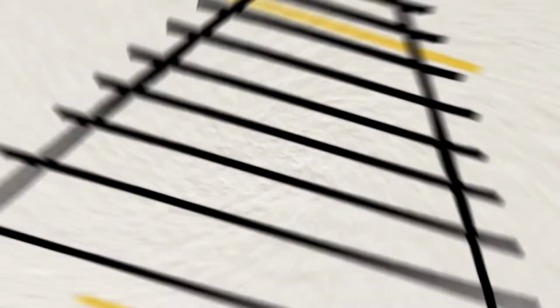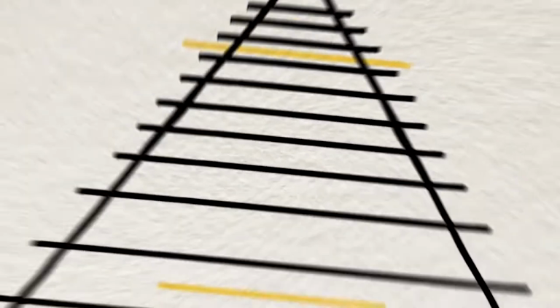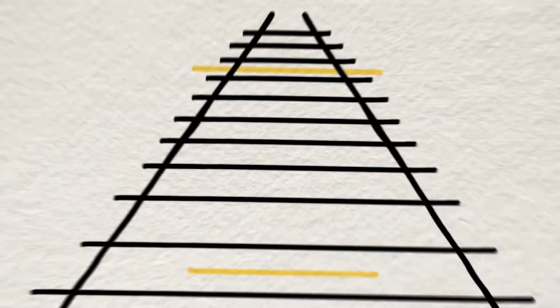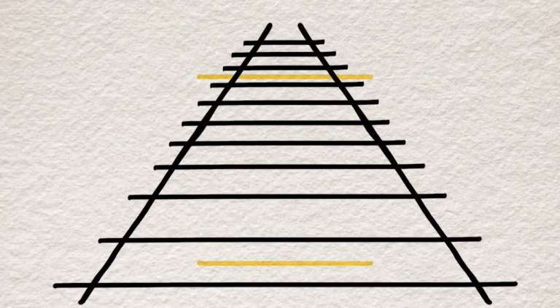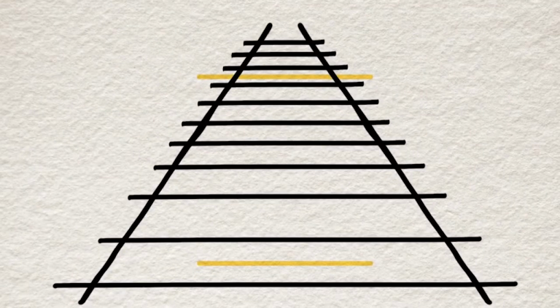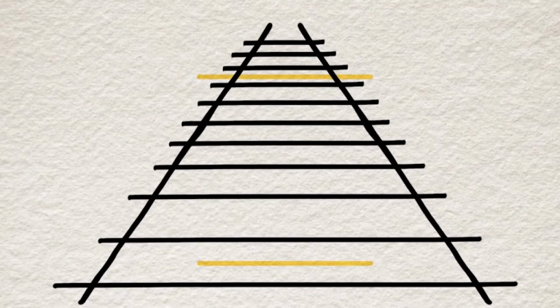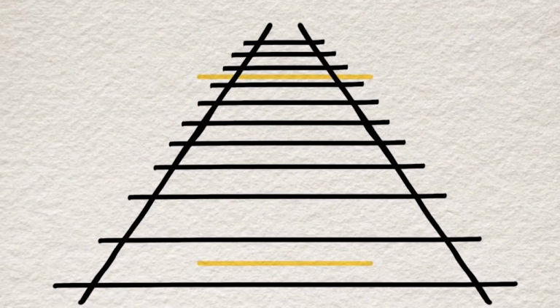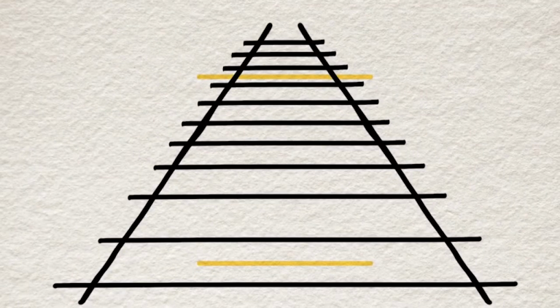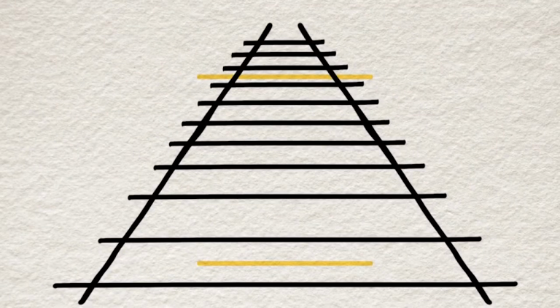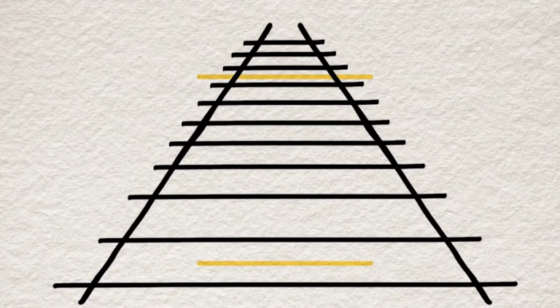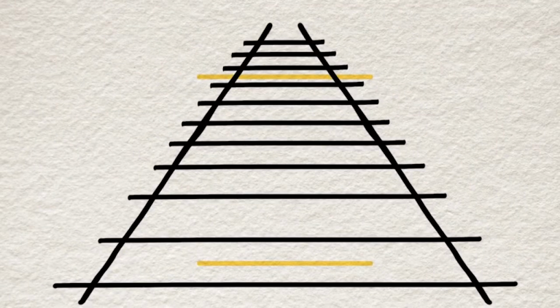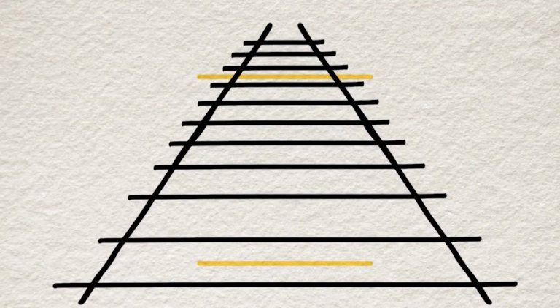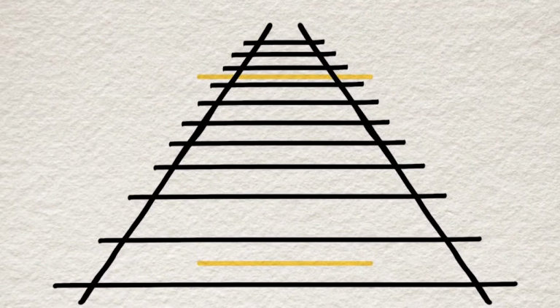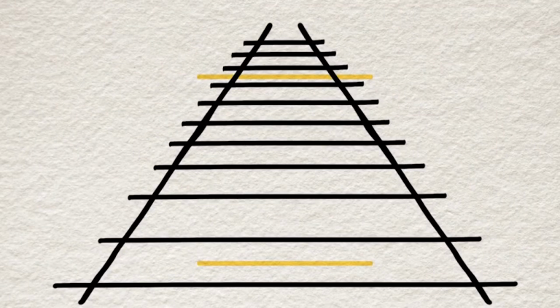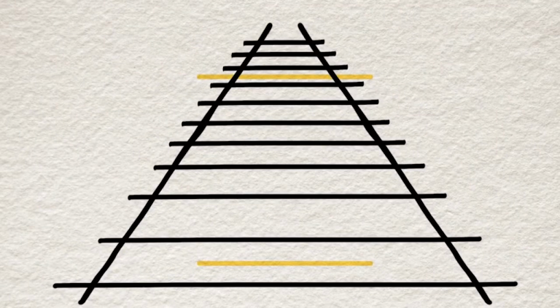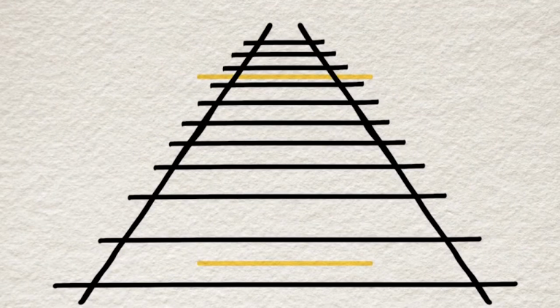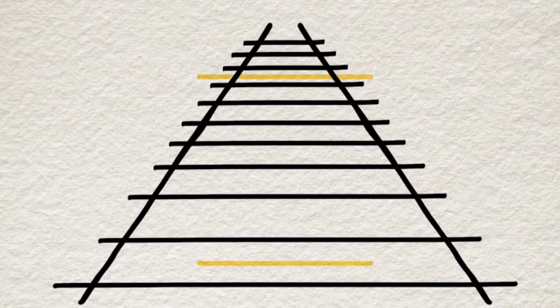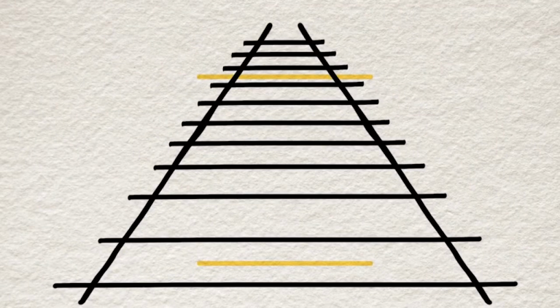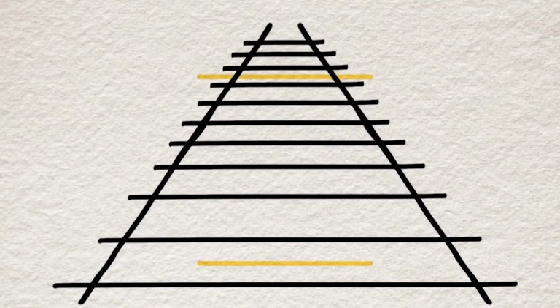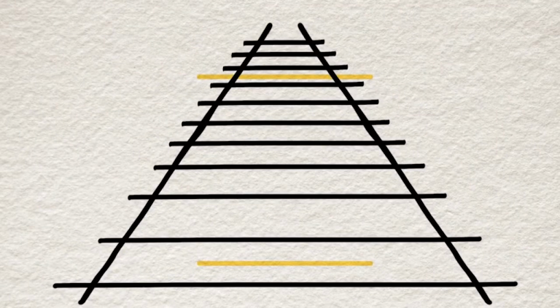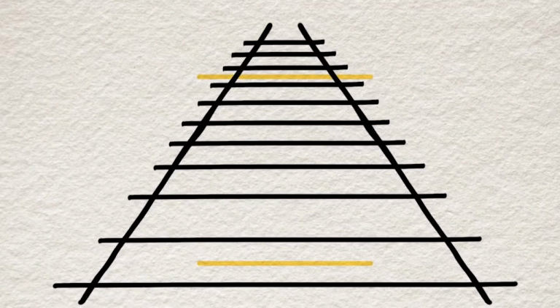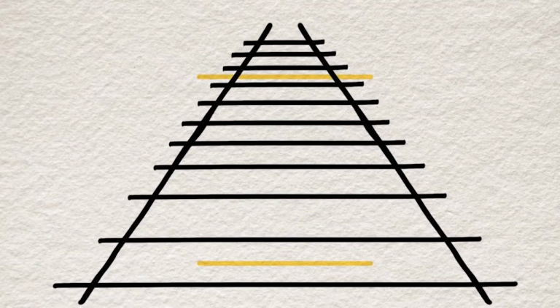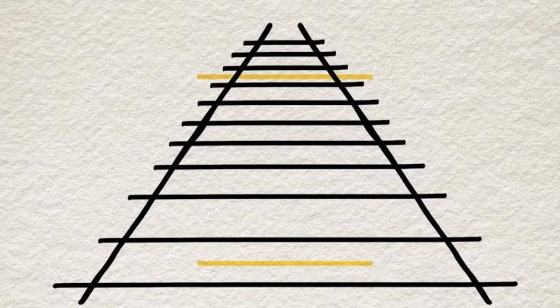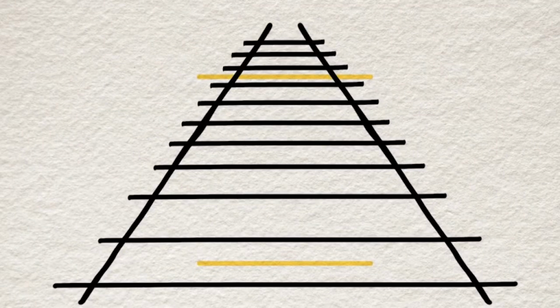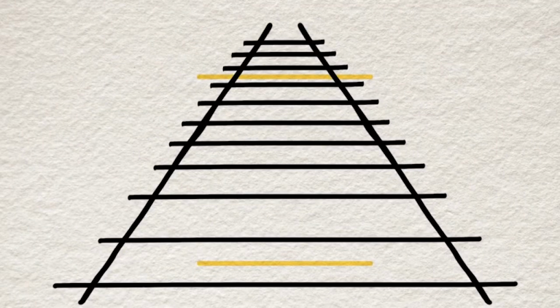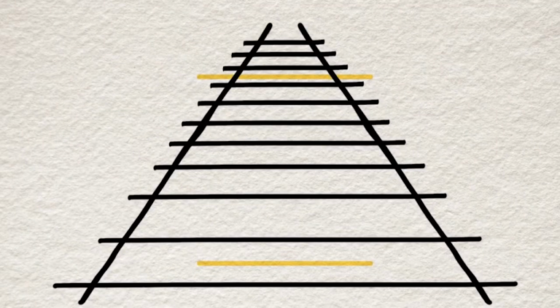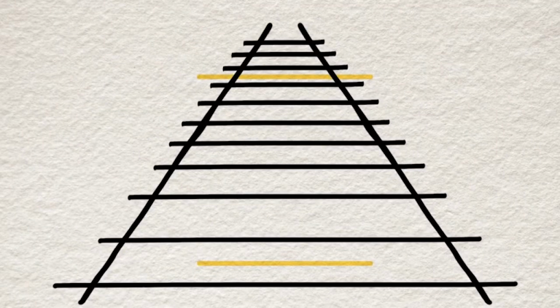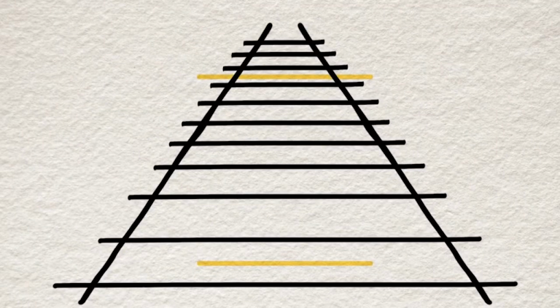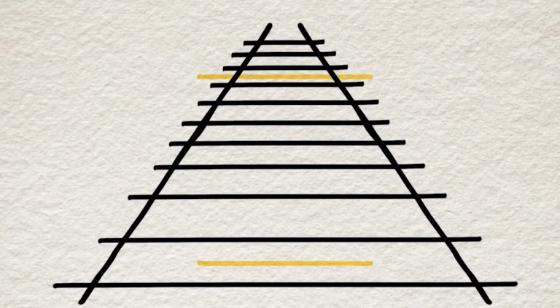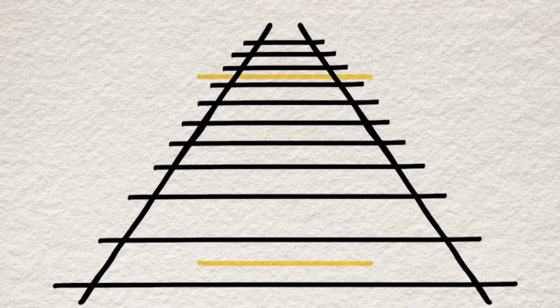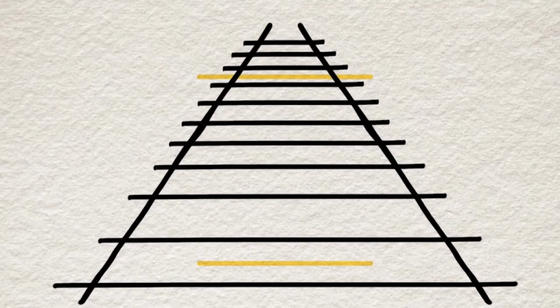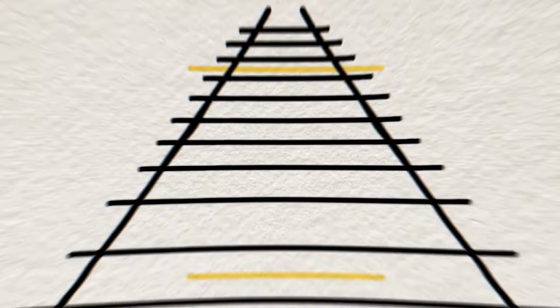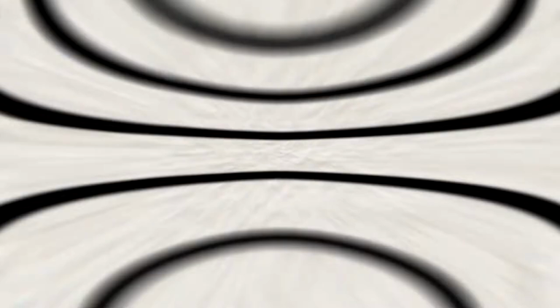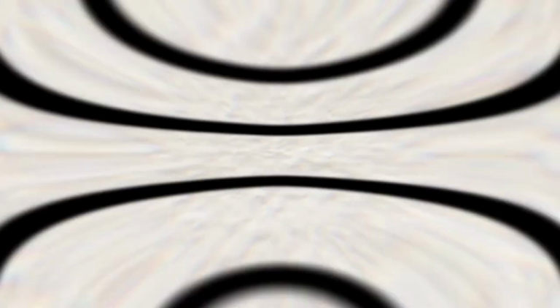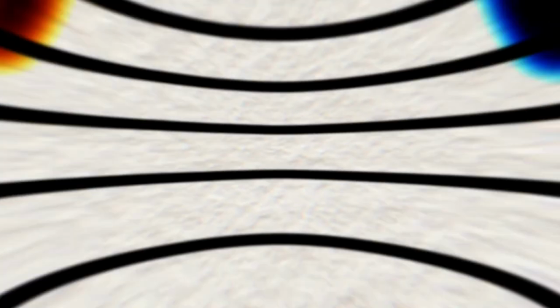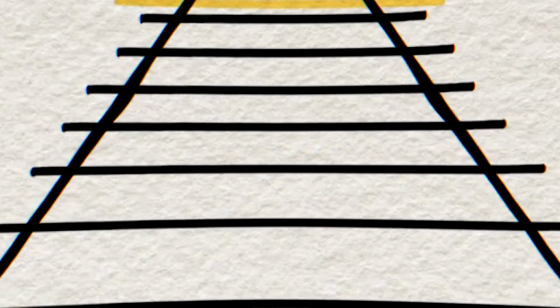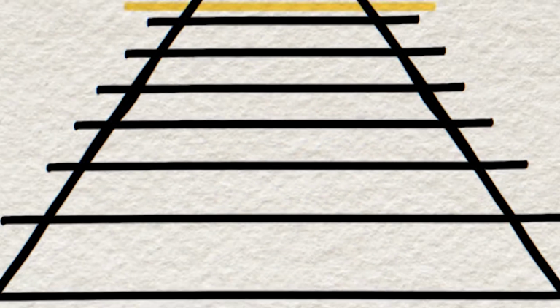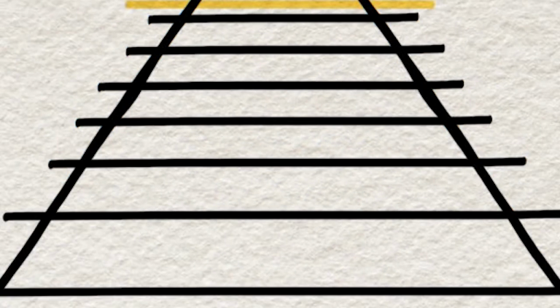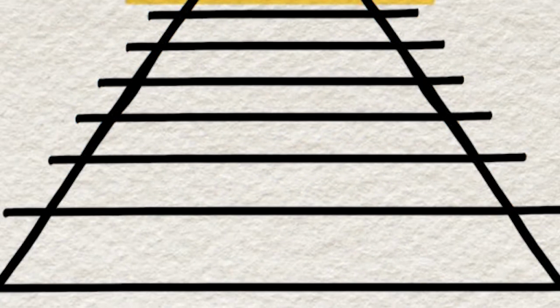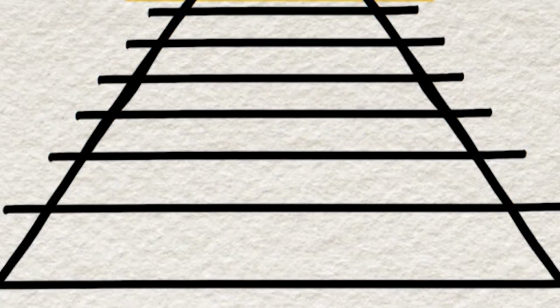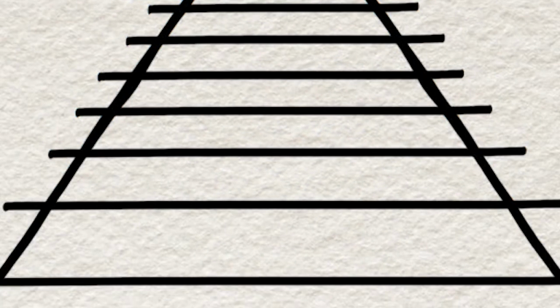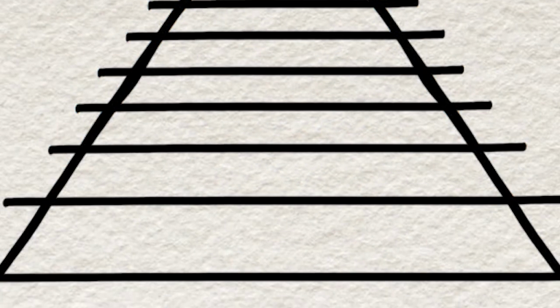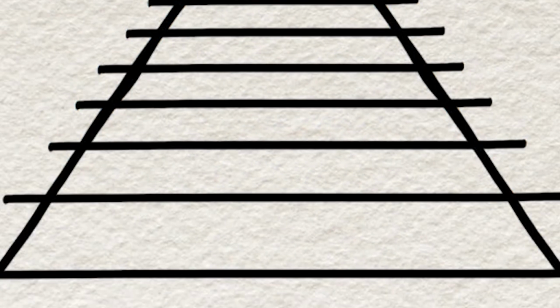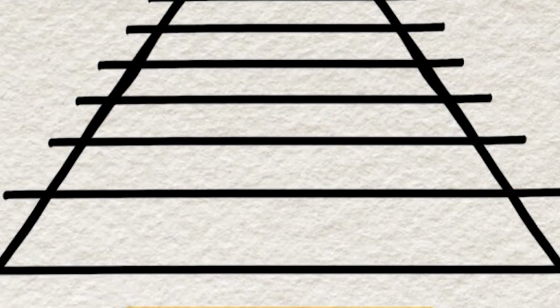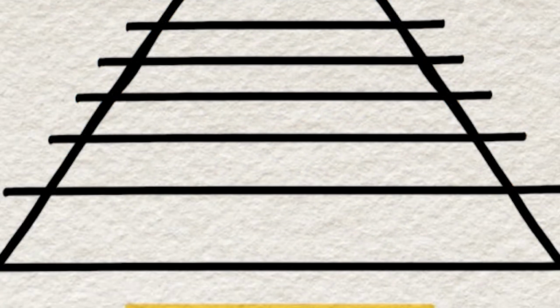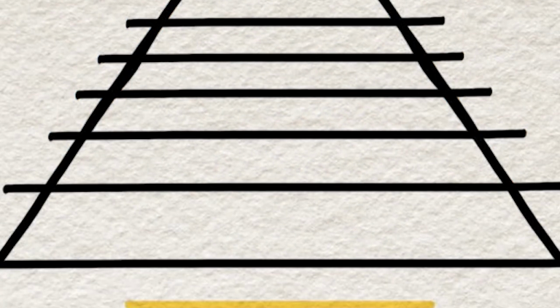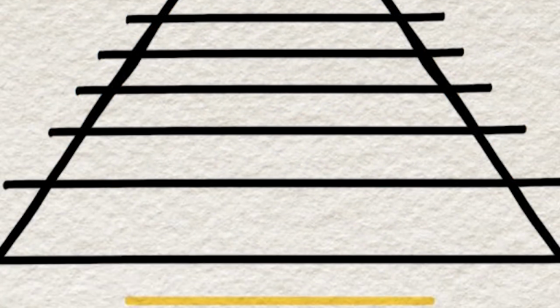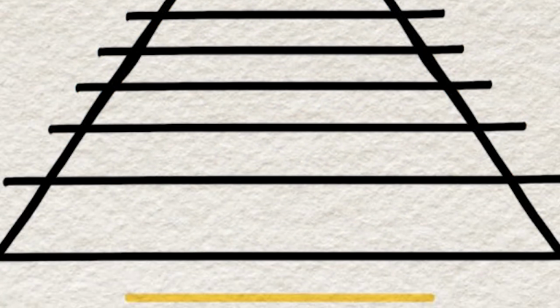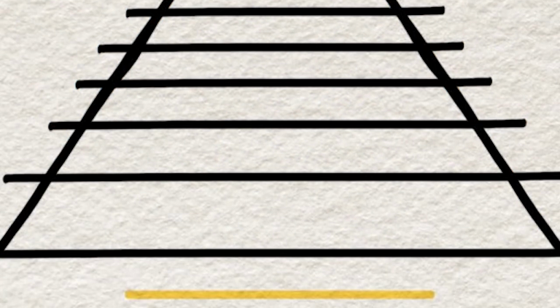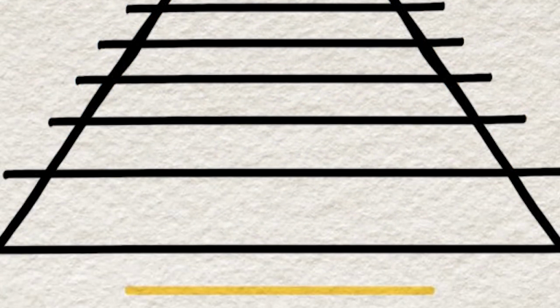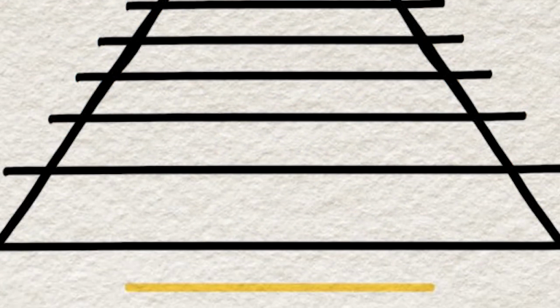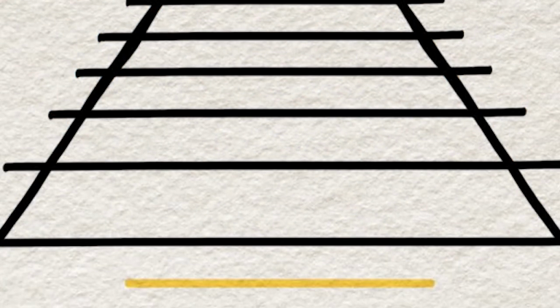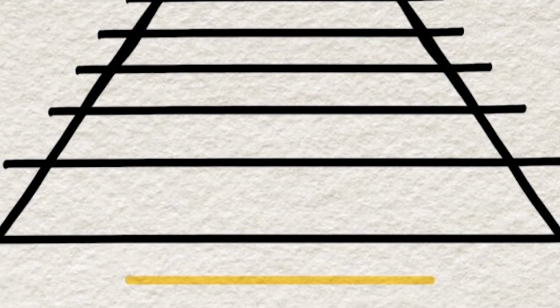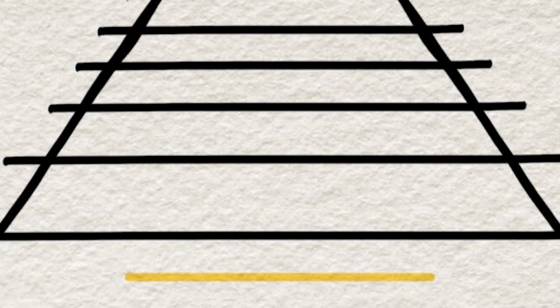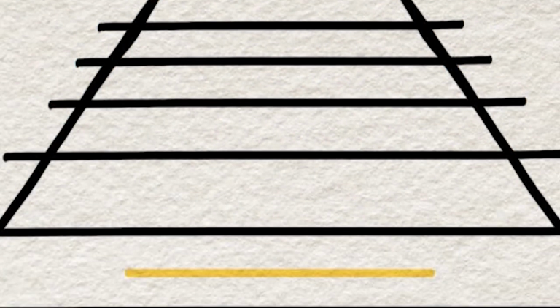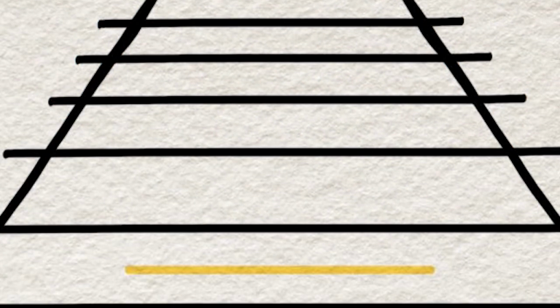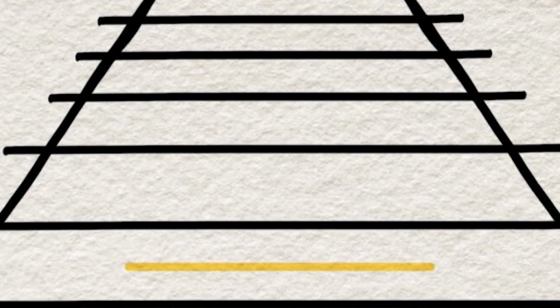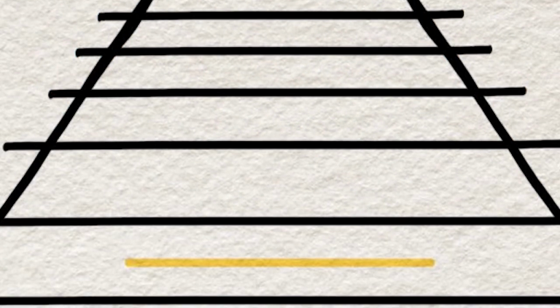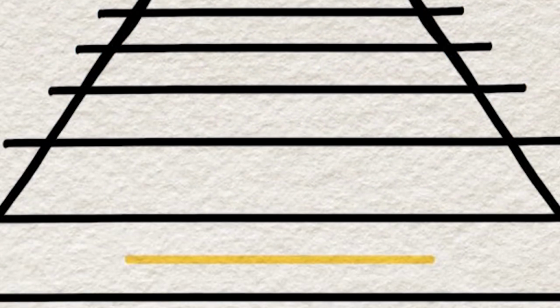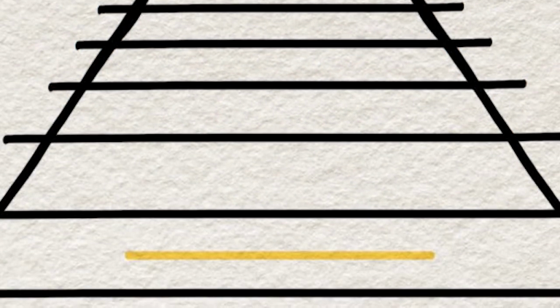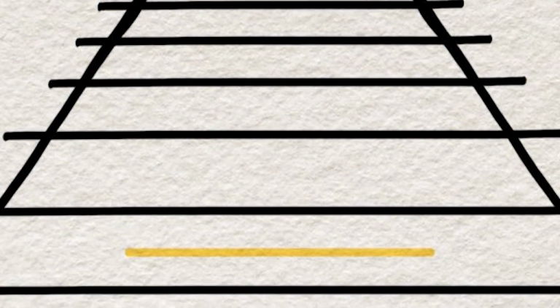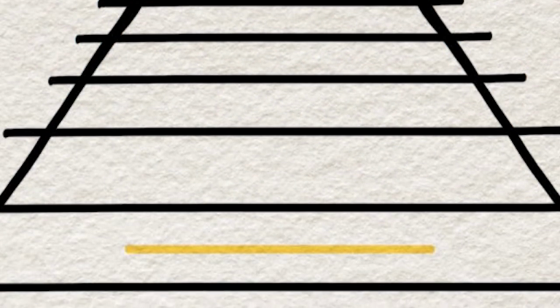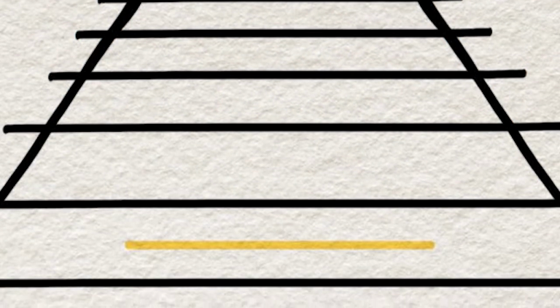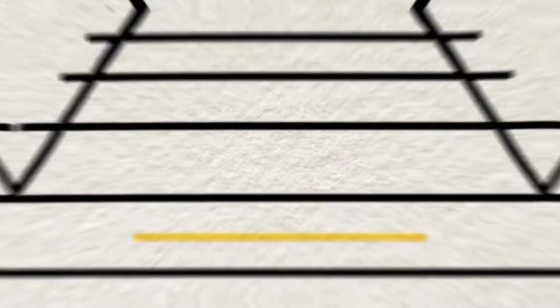If you didn't believe me, pause the video and measure the length of these two lines. This illusion is called the Ponzo illusion, and it can easily trick you.